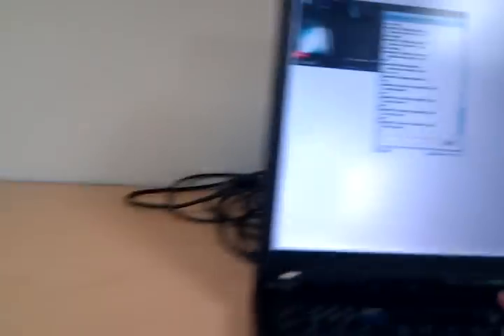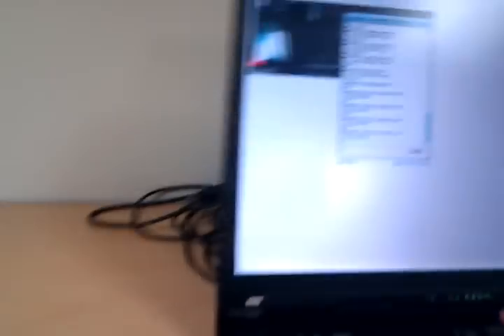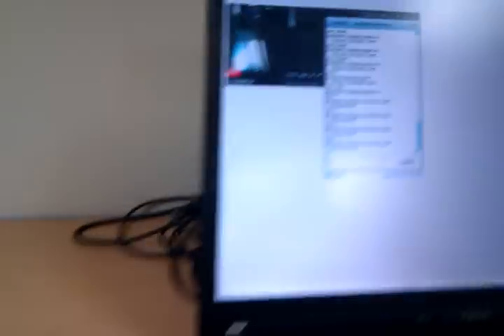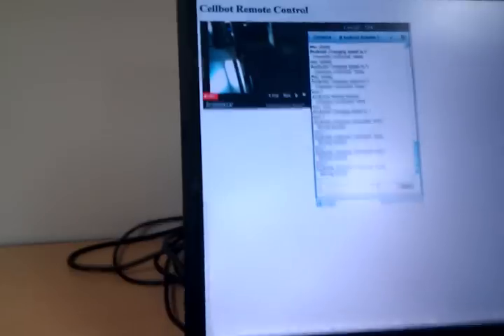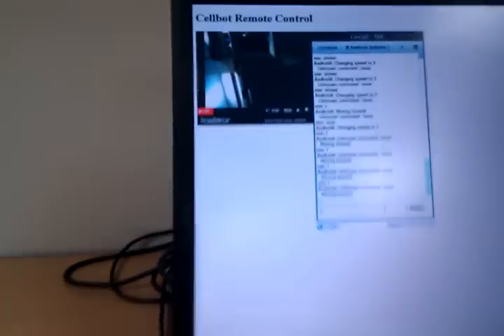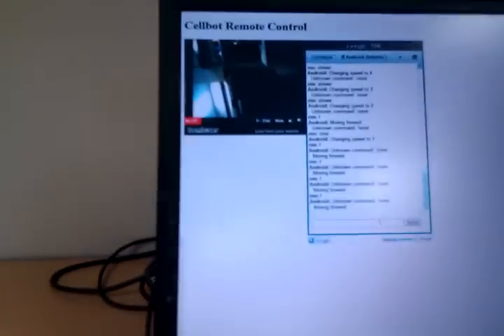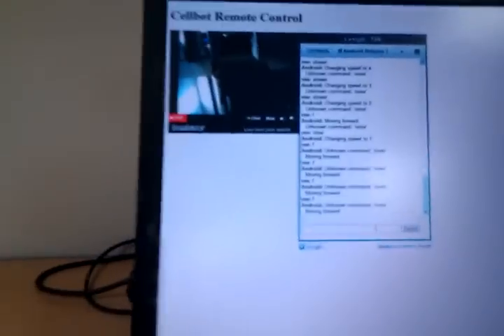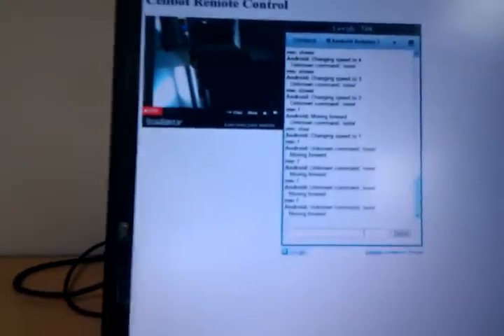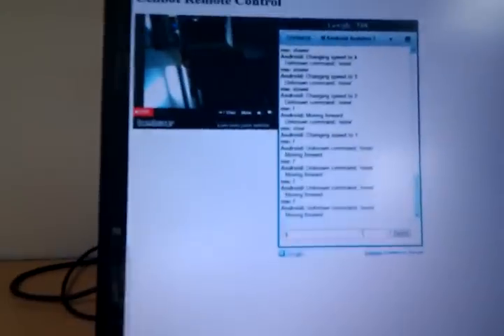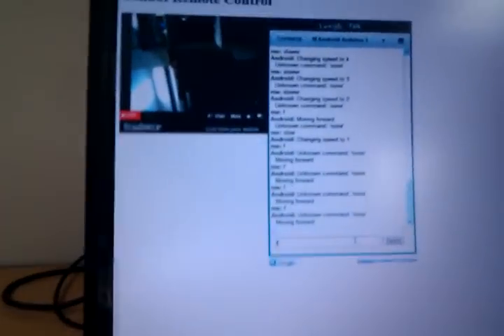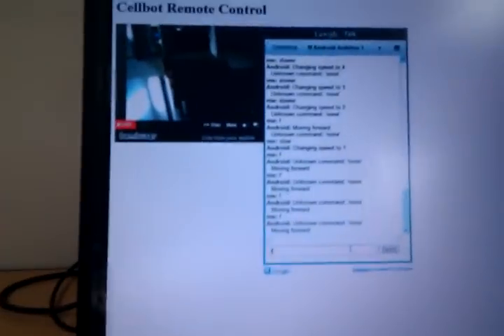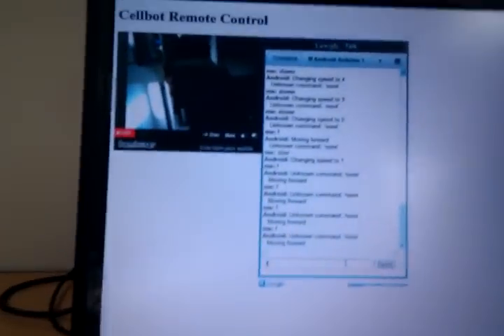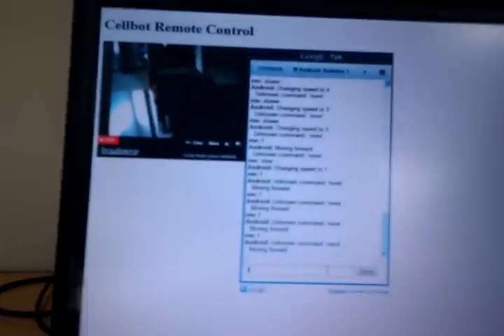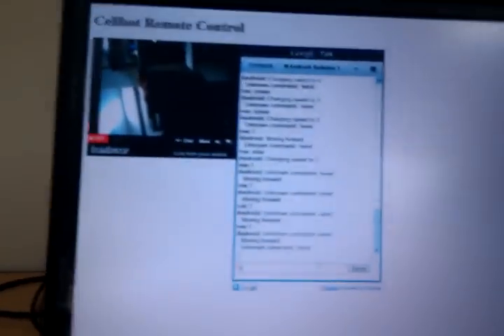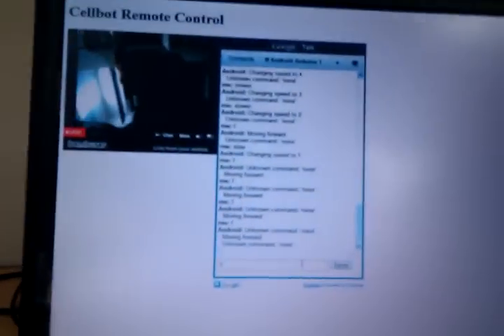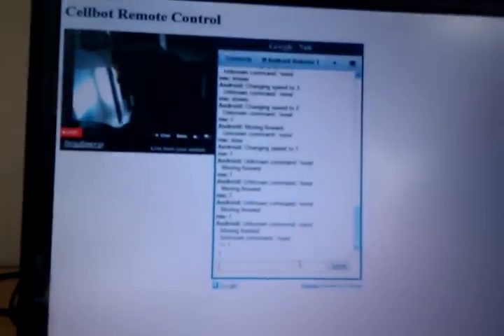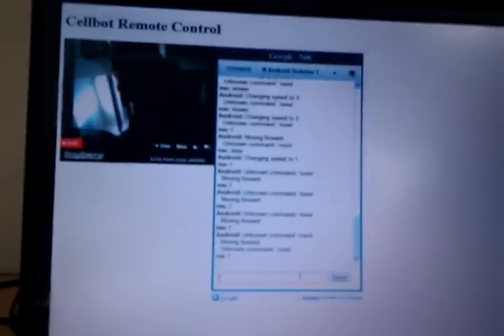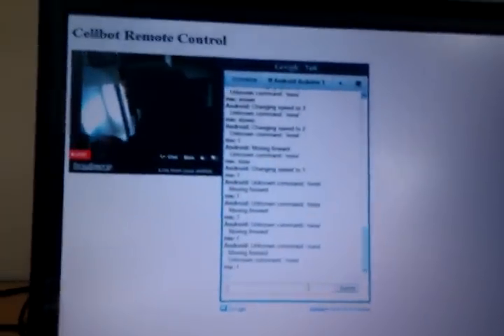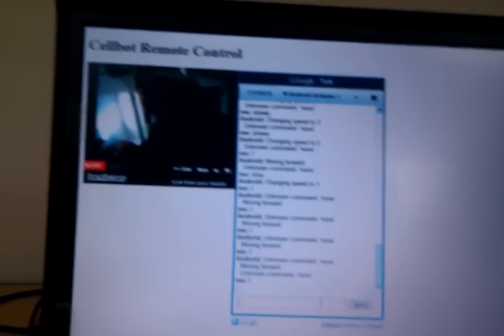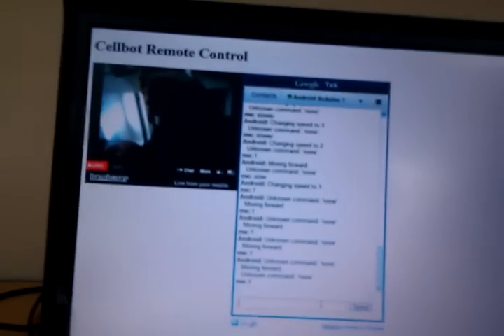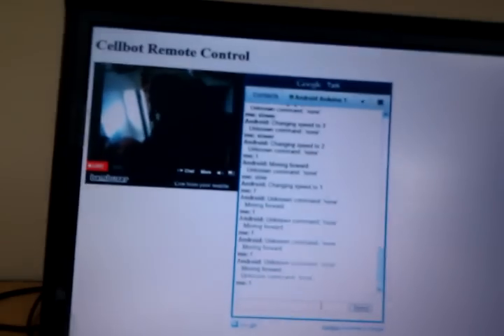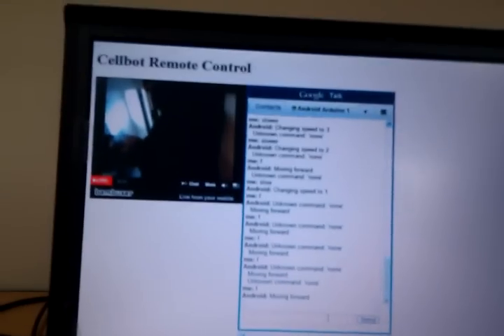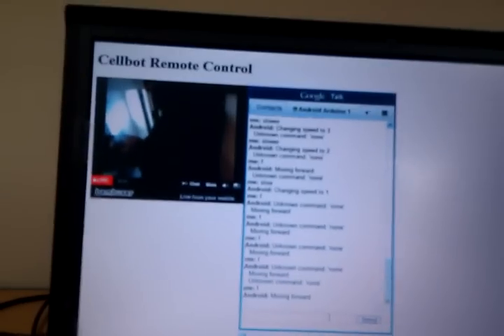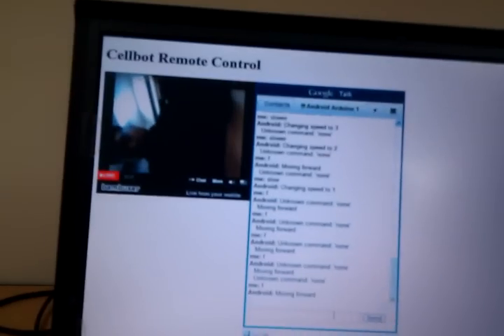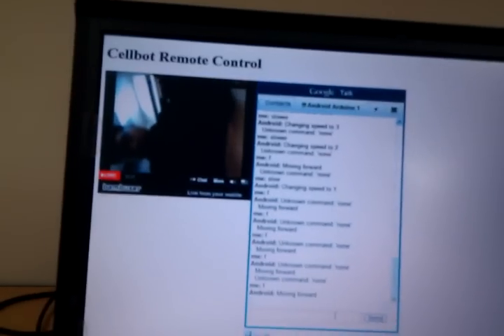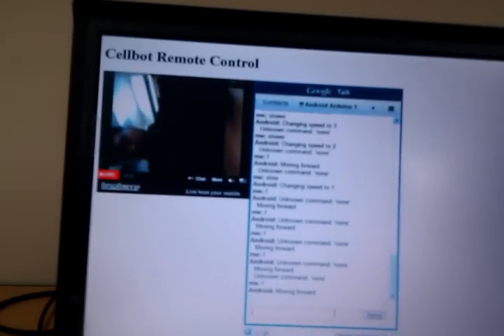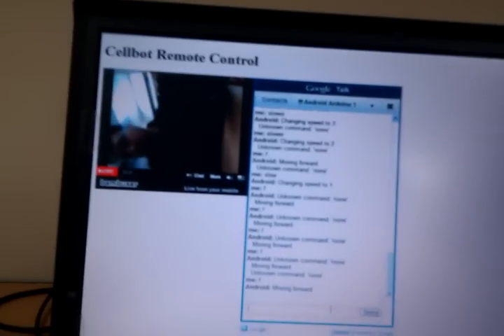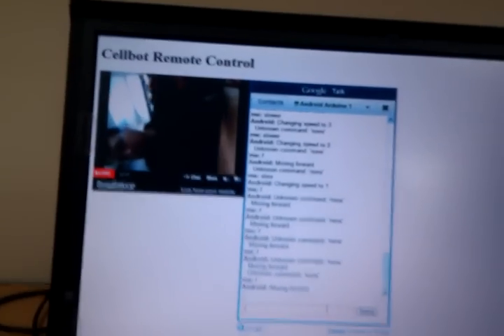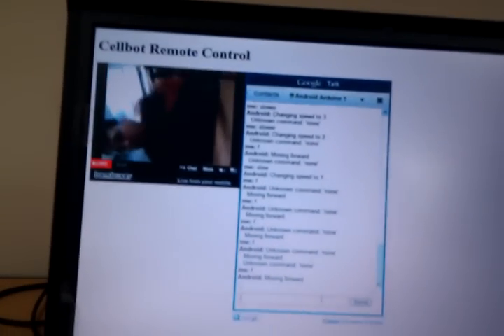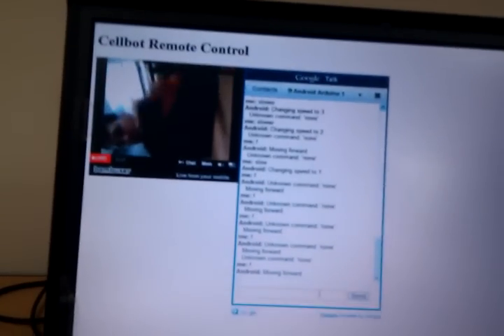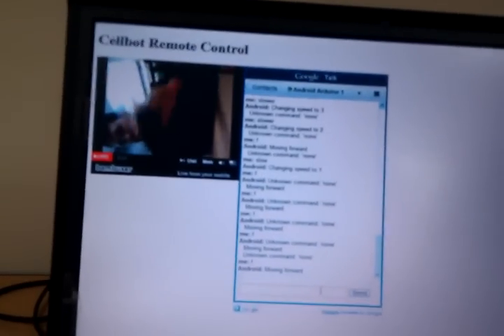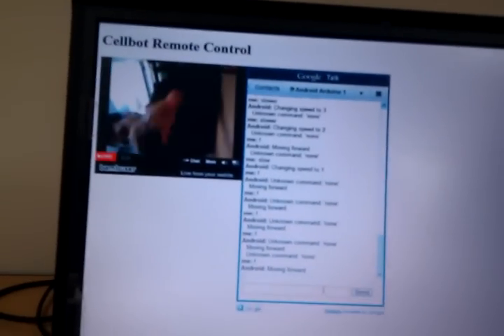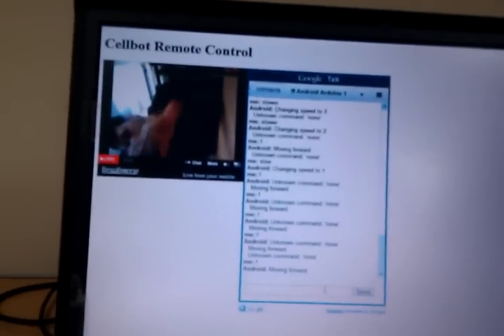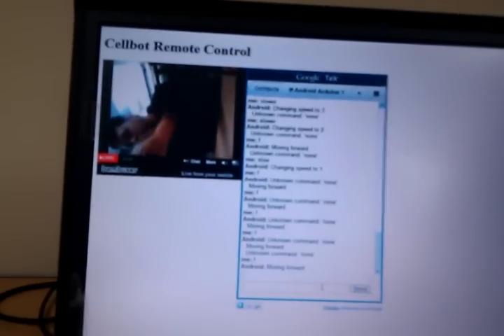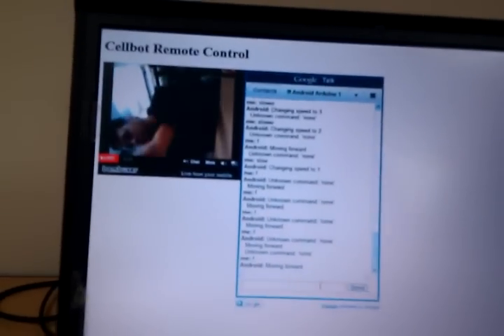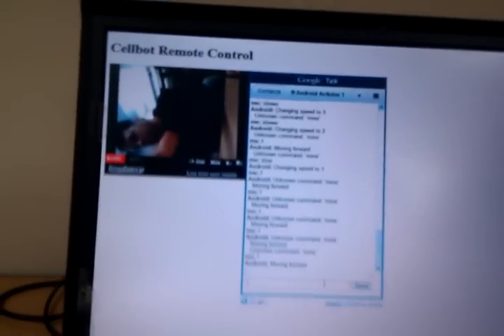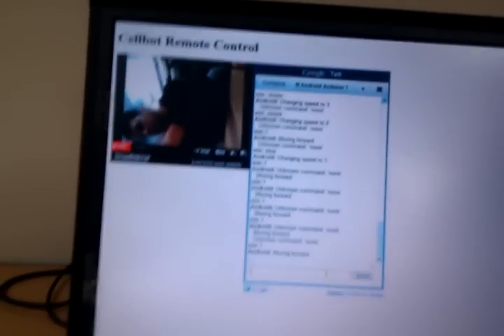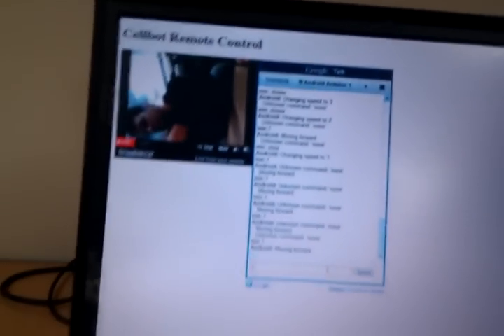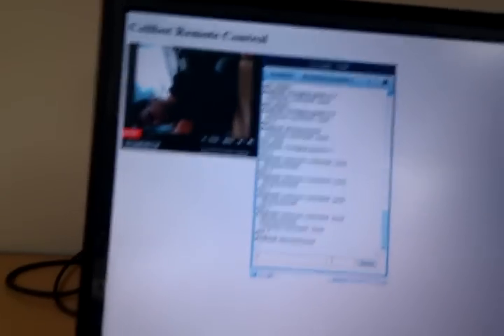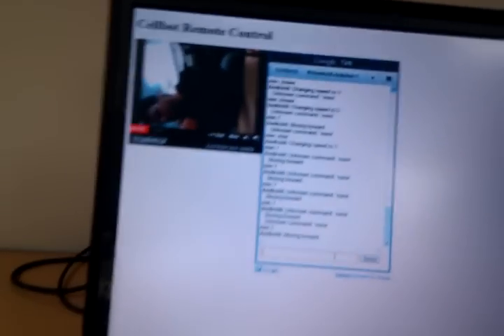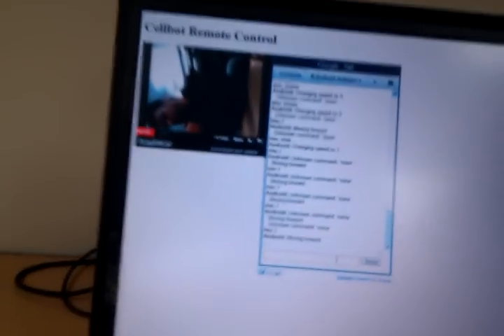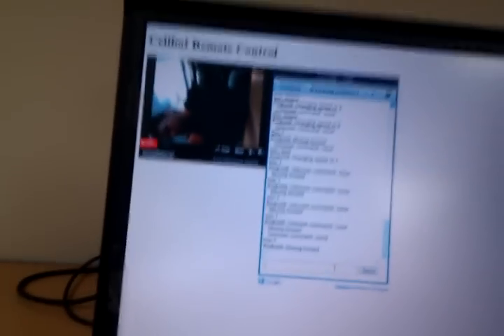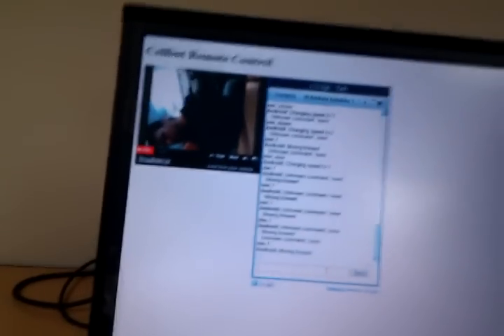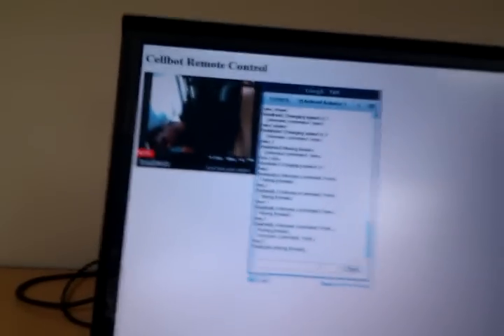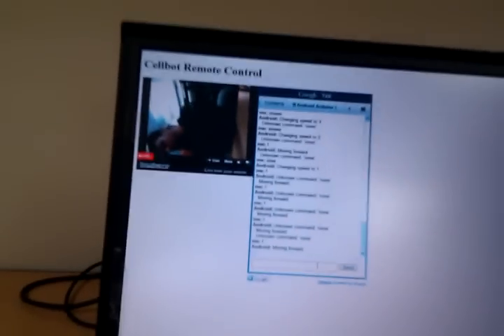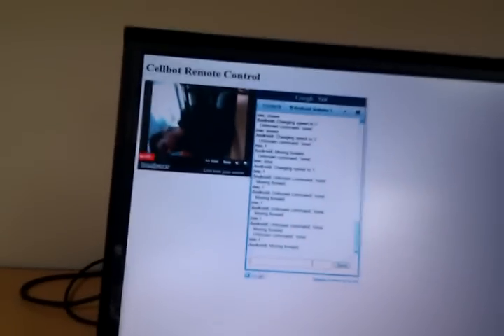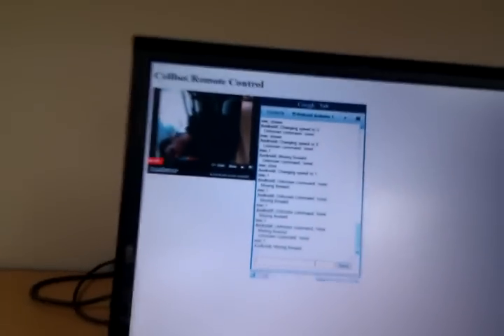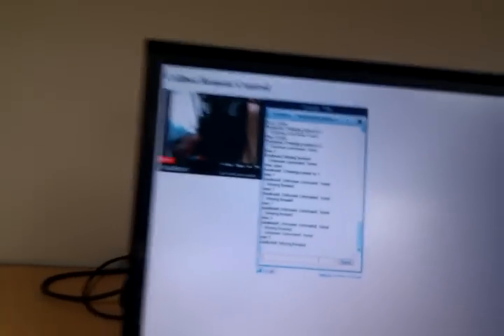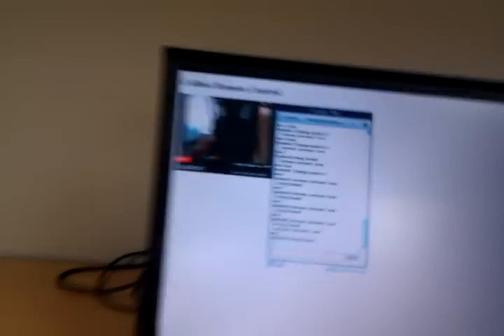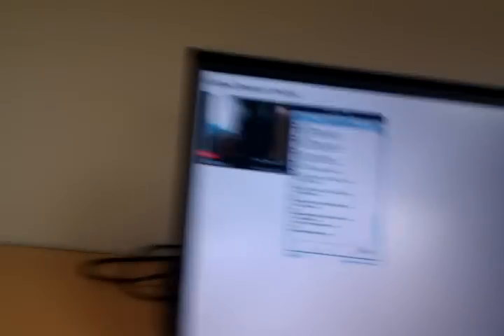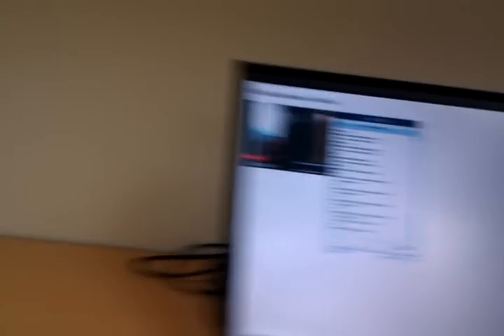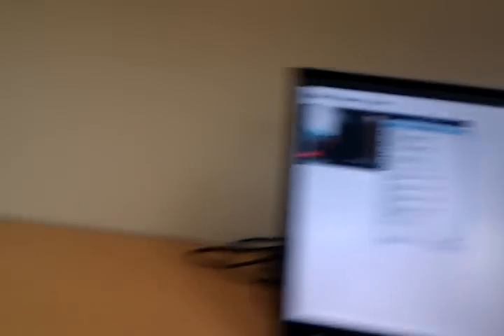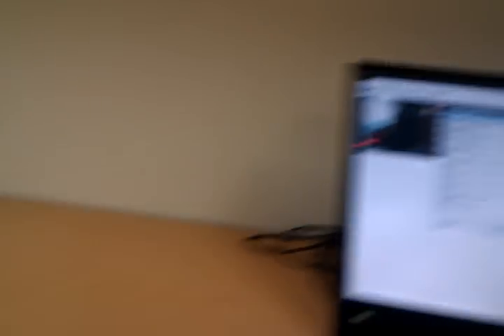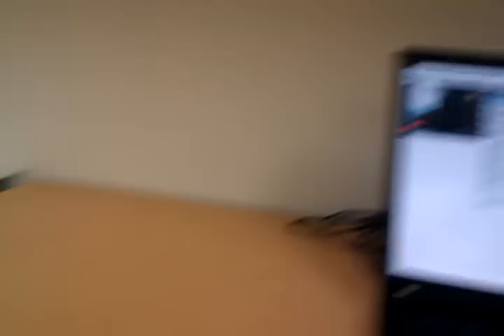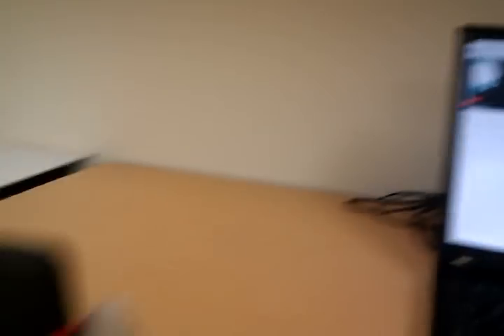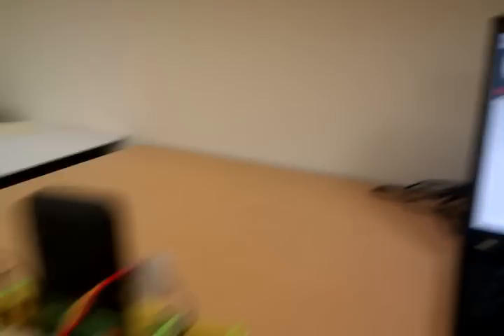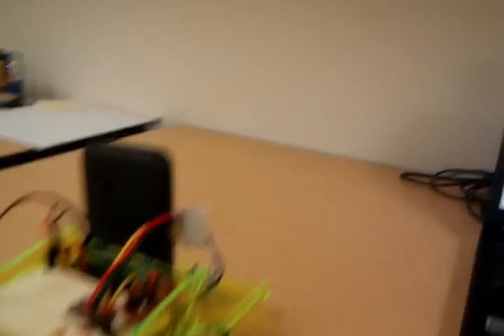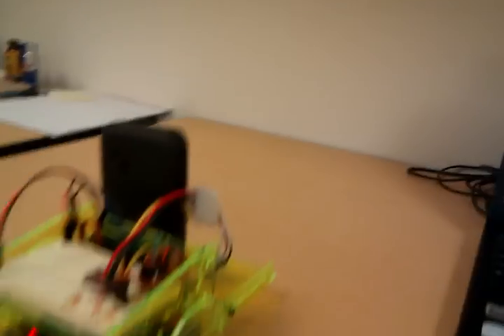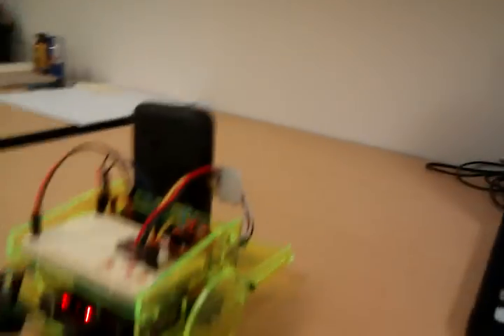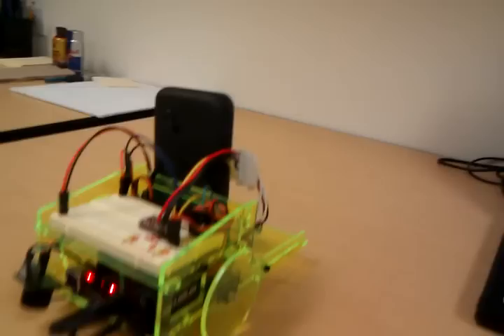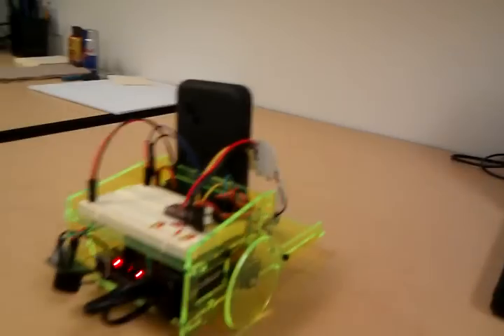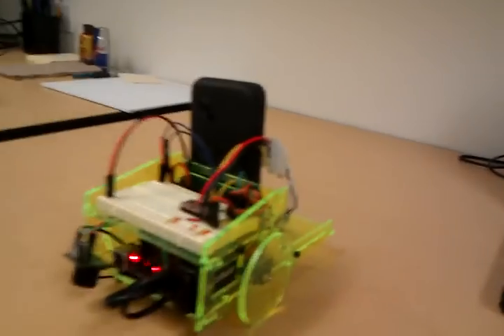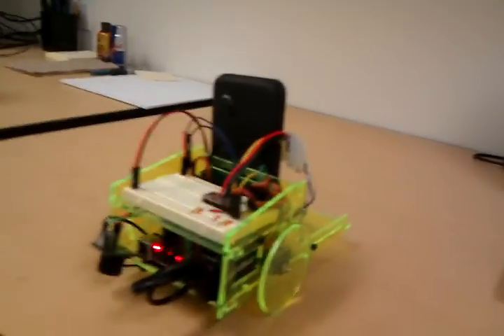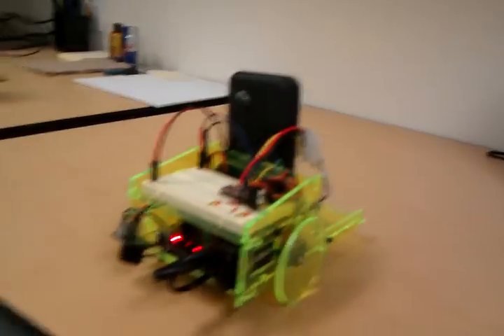This is great if you're controlling the robot through a streaming video where the latency might mean that you can't see what your robot is doing.